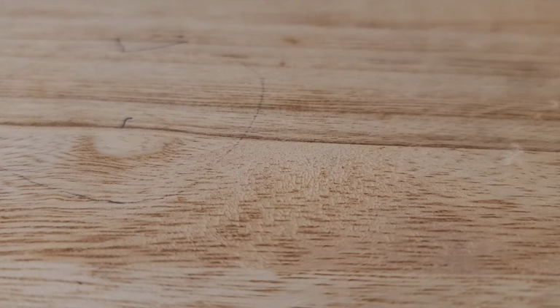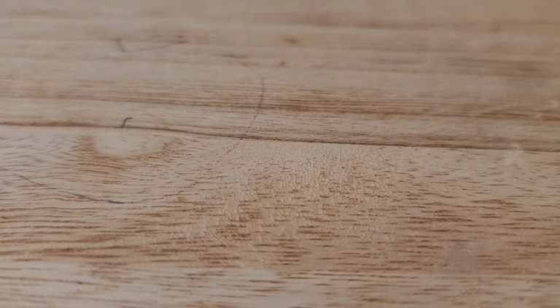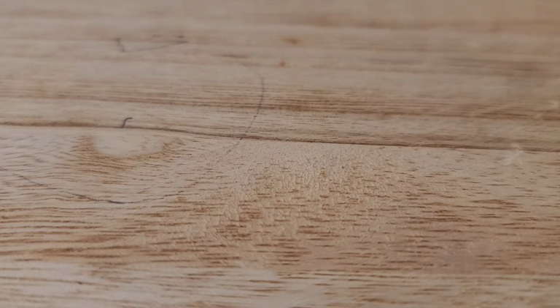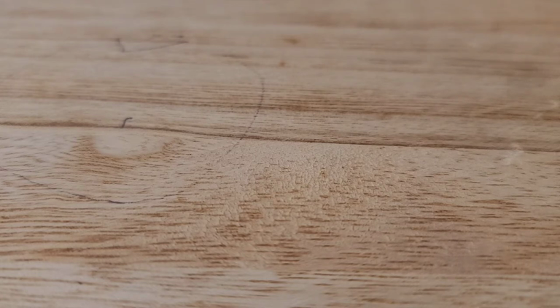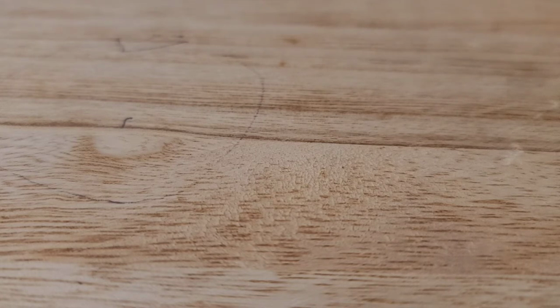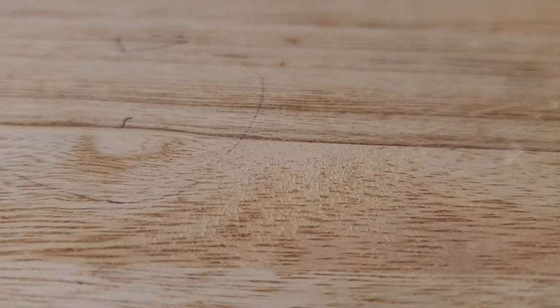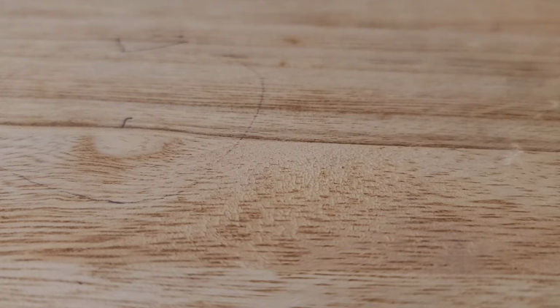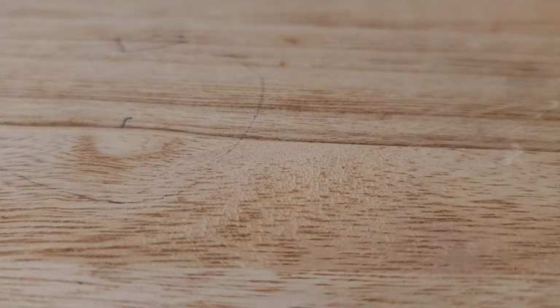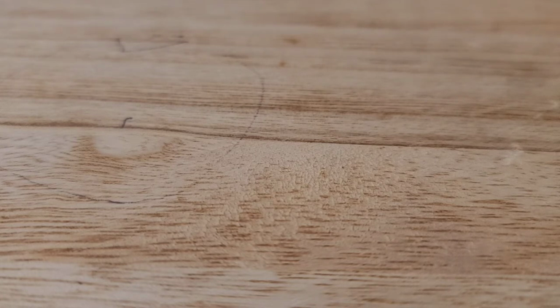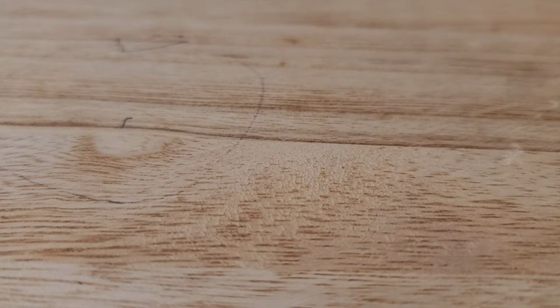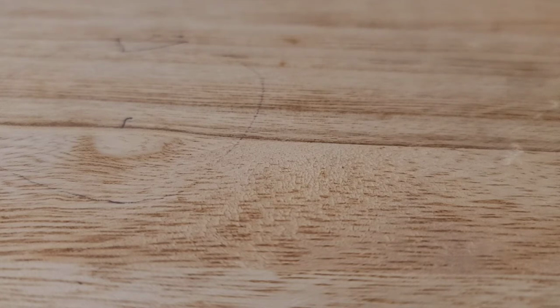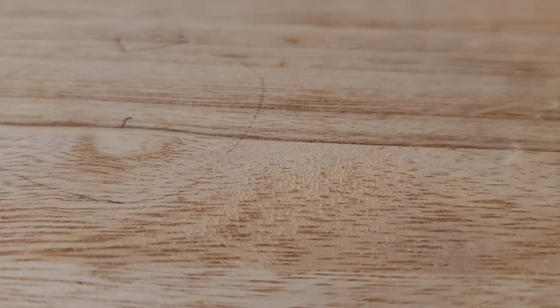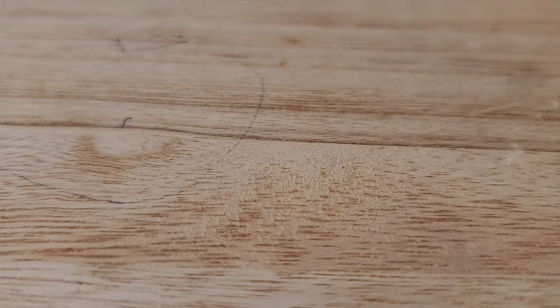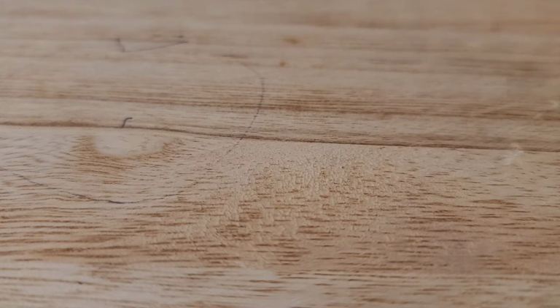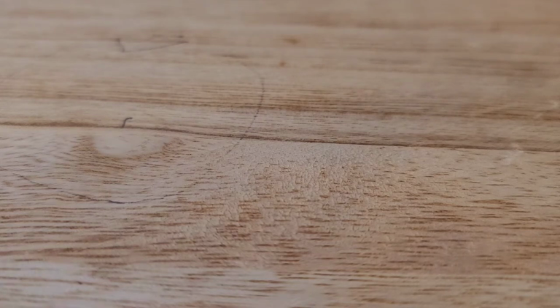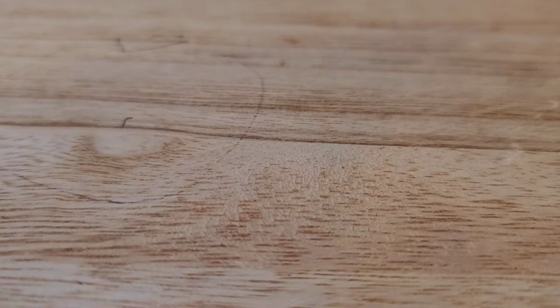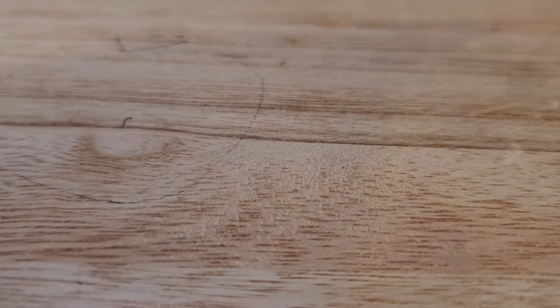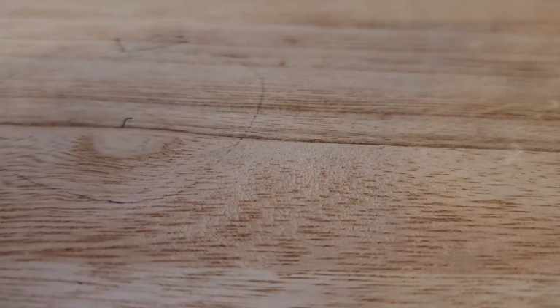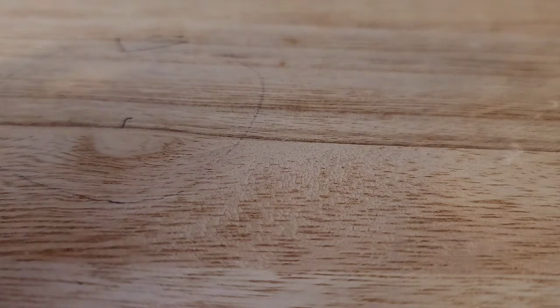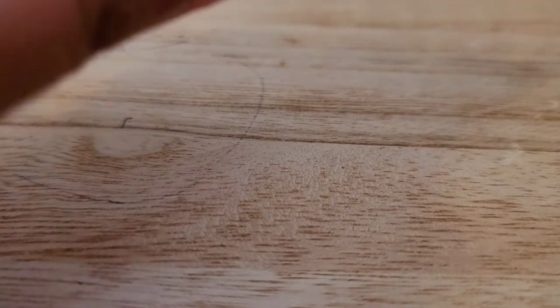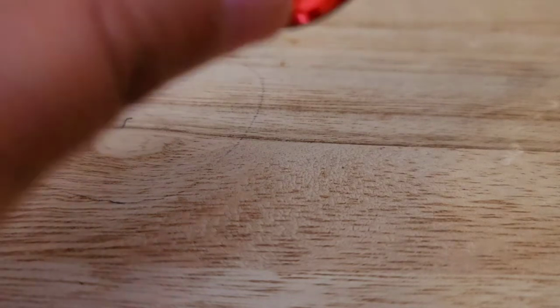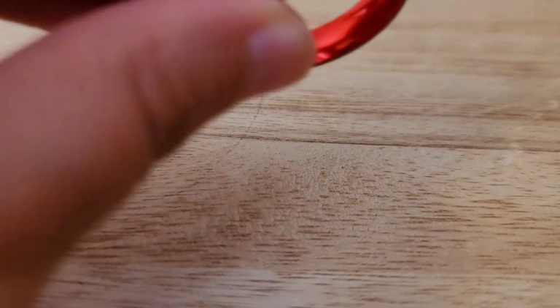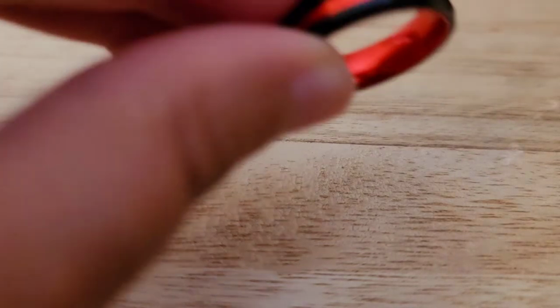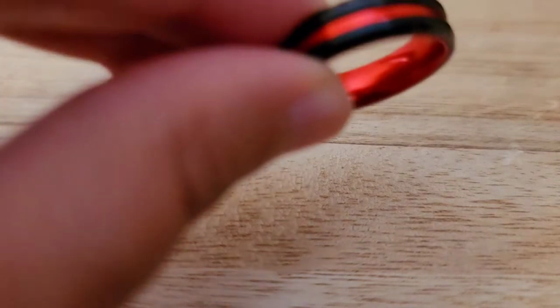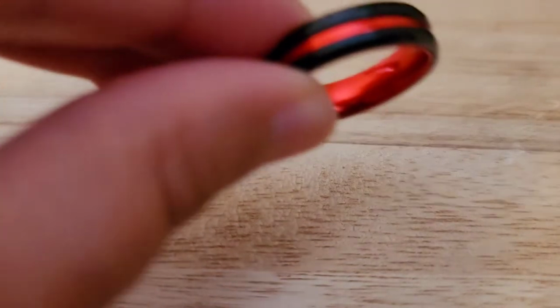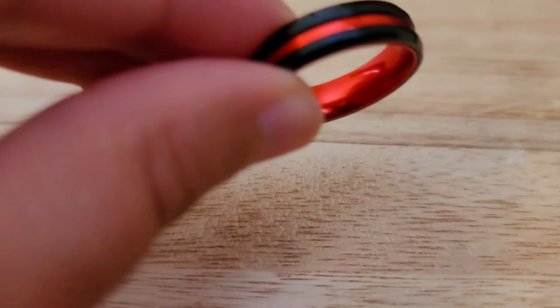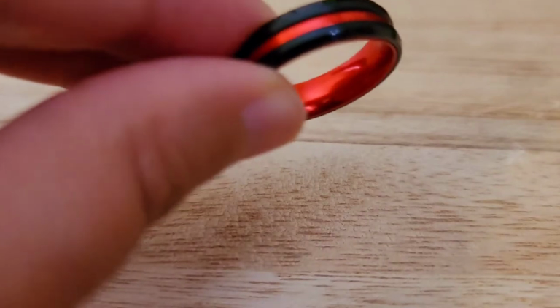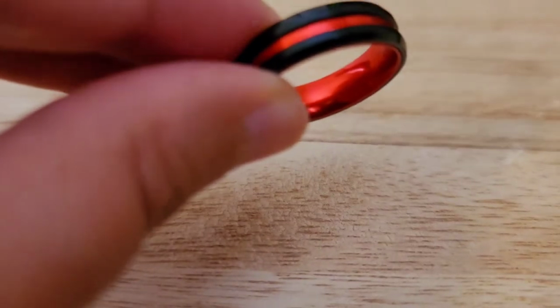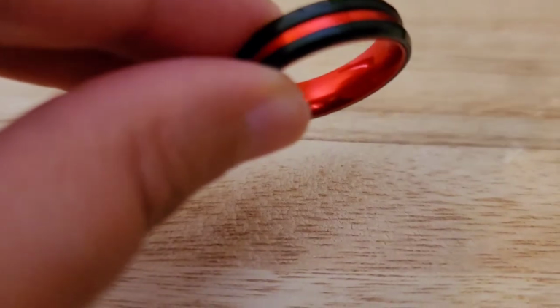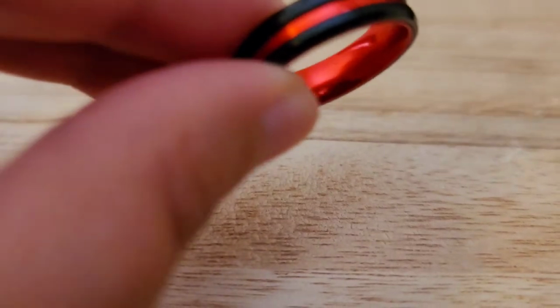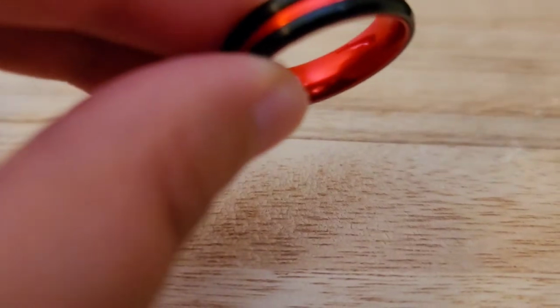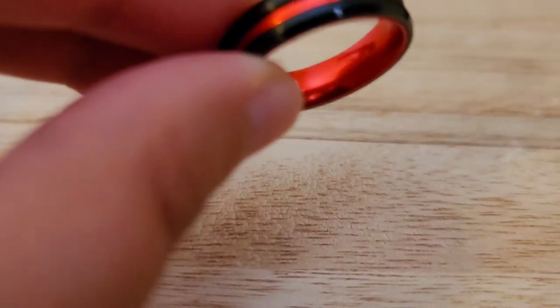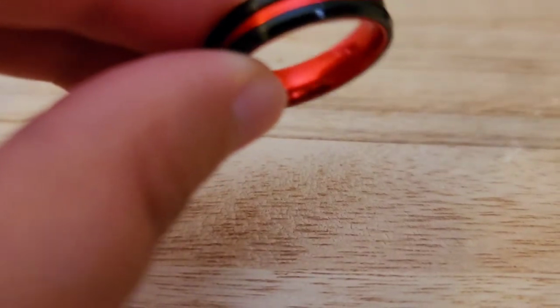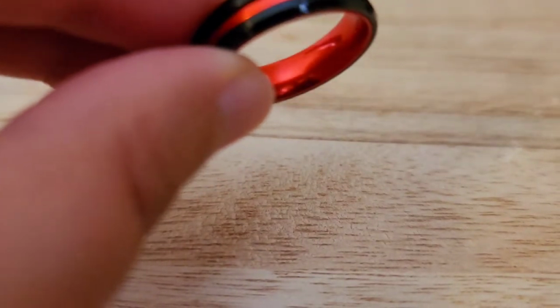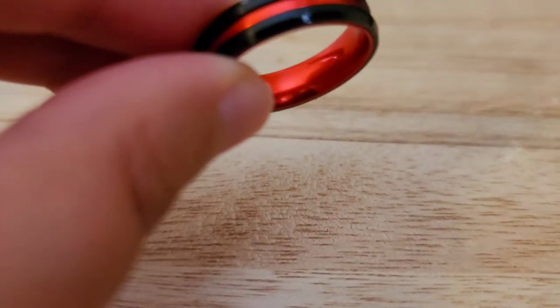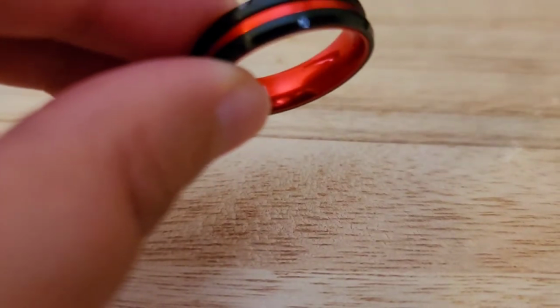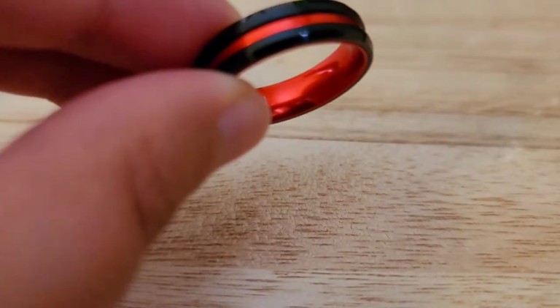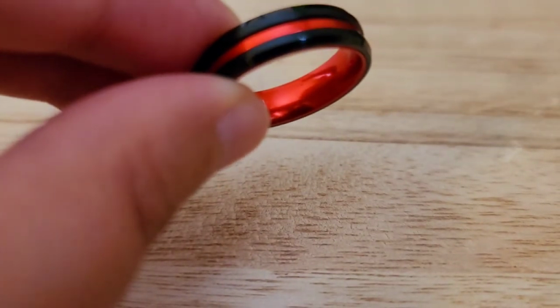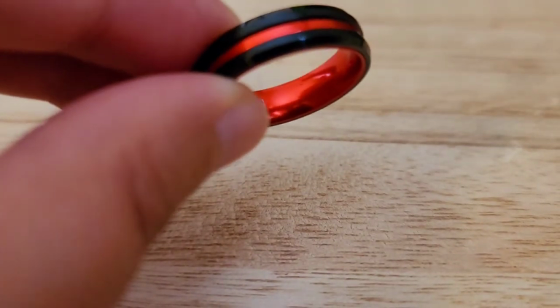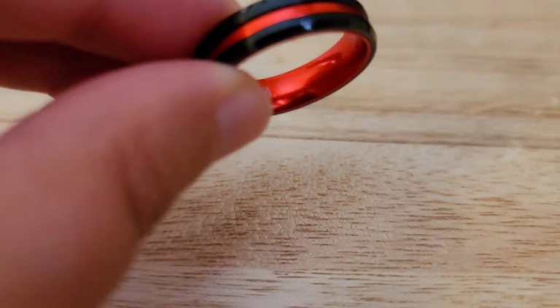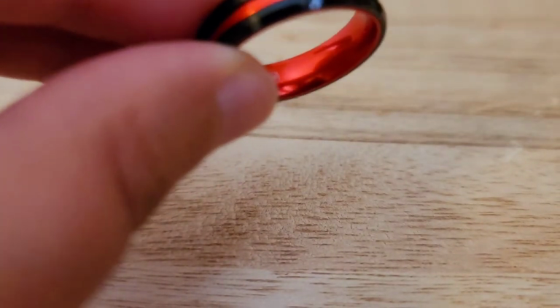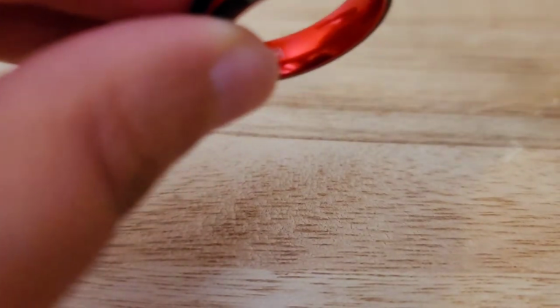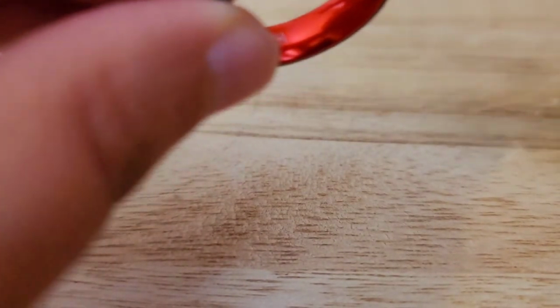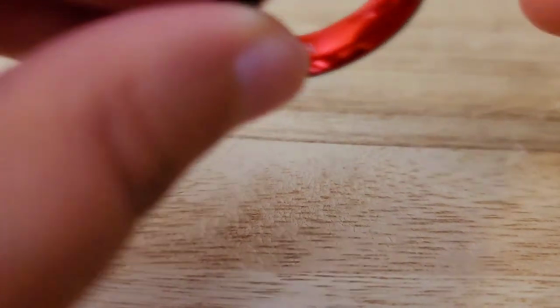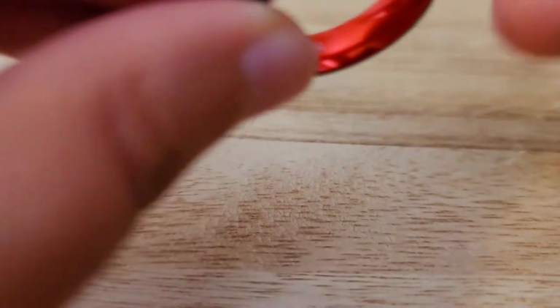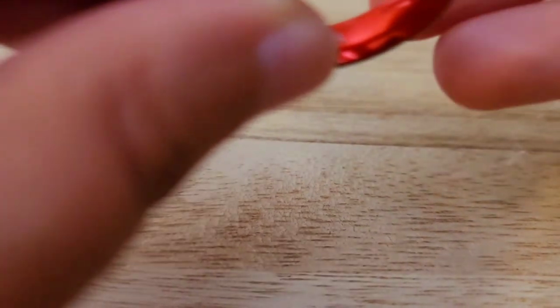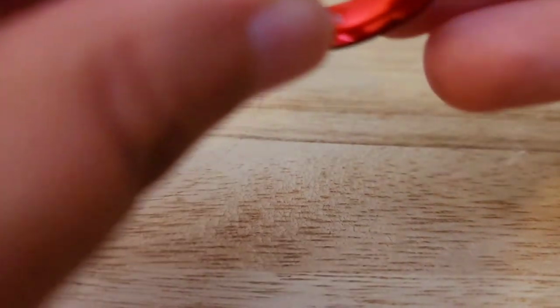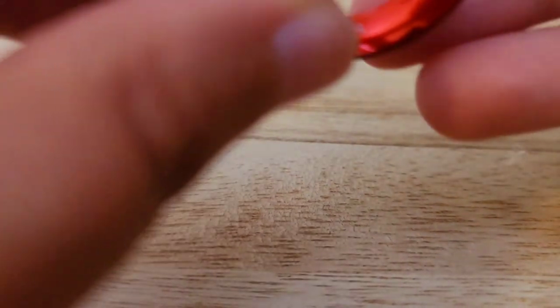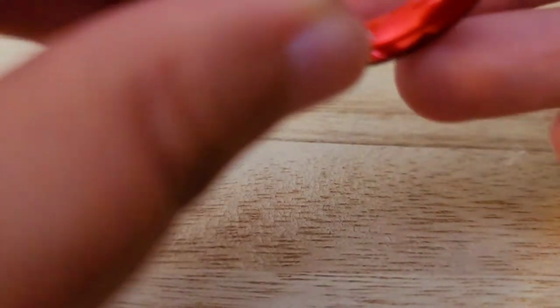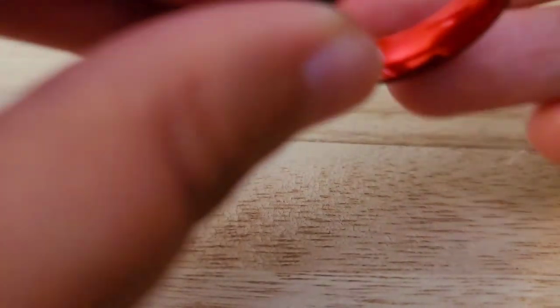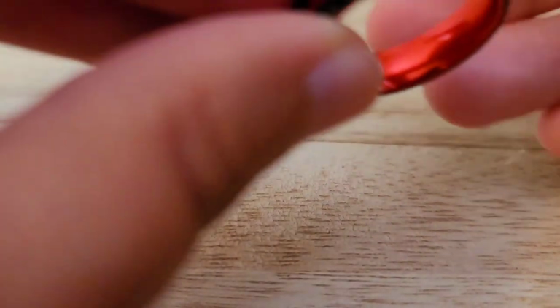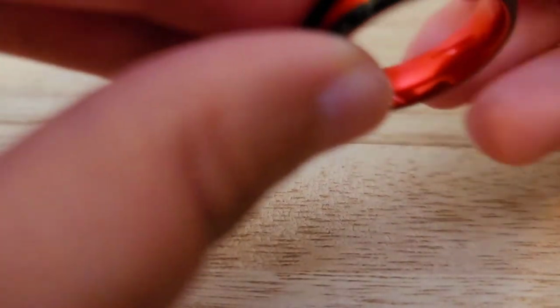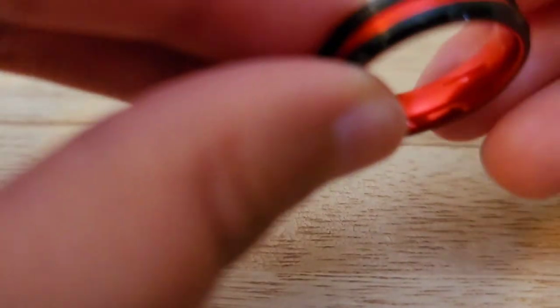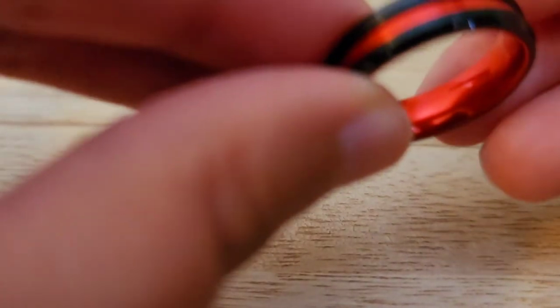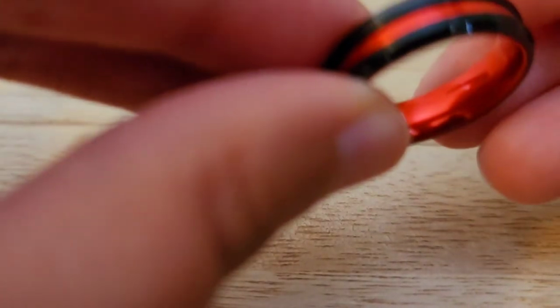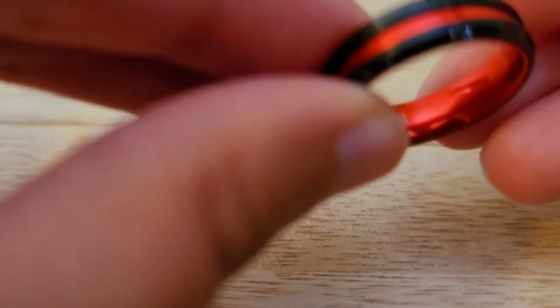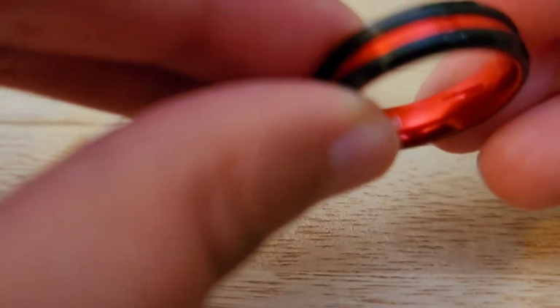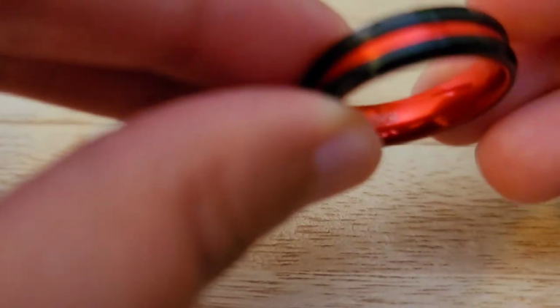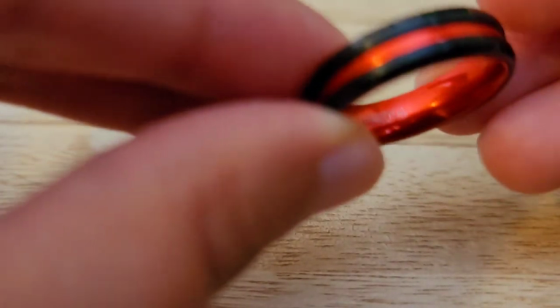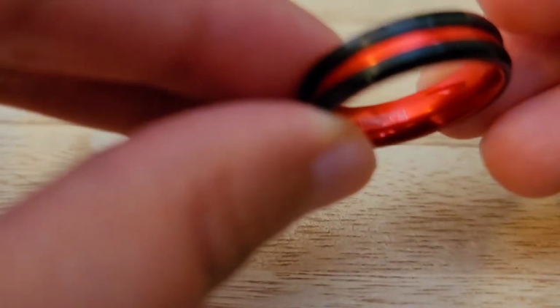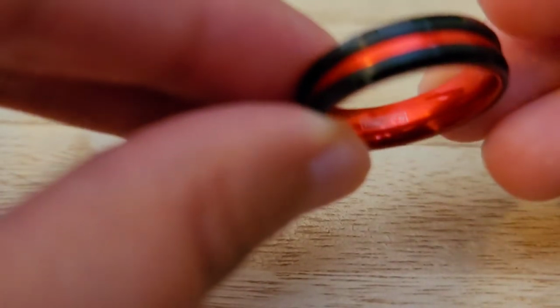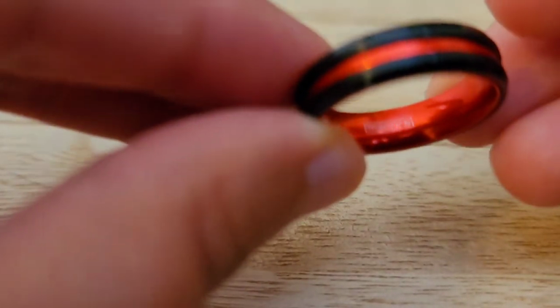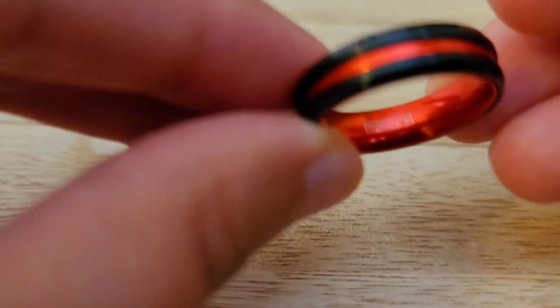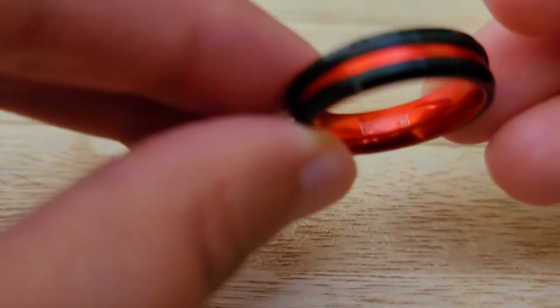I'm going to go ahead and get started. I have 13 rings here. You're going to hear a little background noise — I do have a little one with me in the same room.